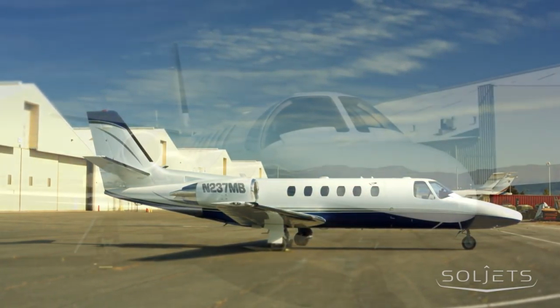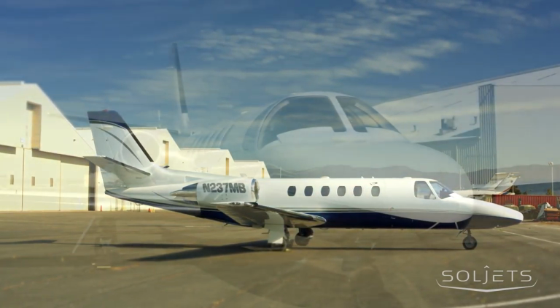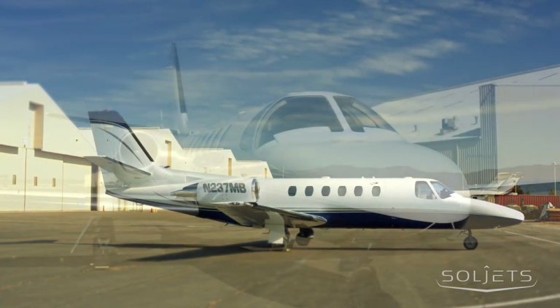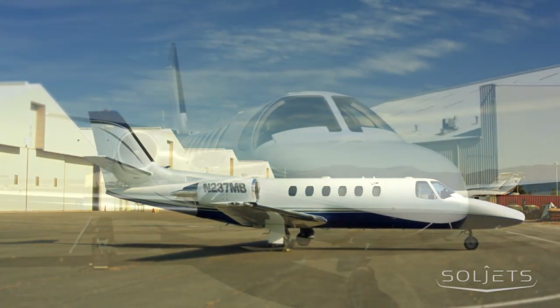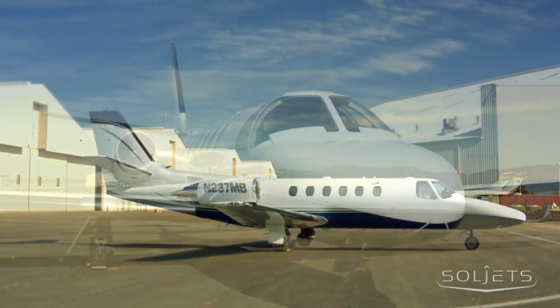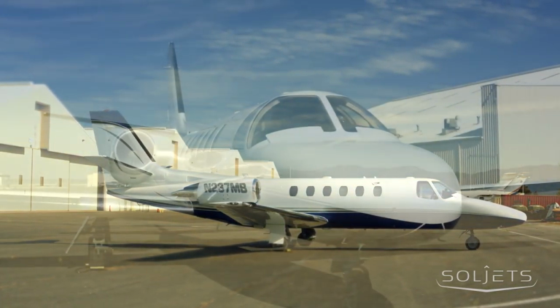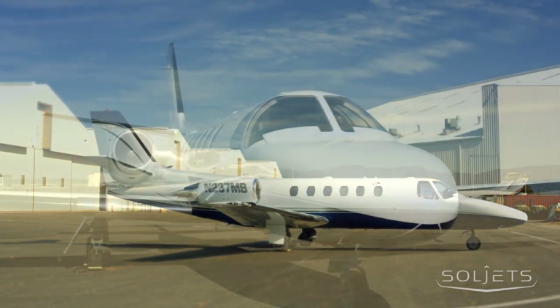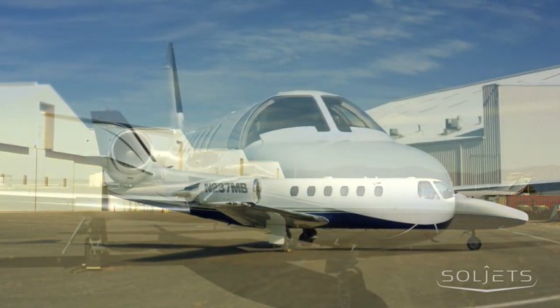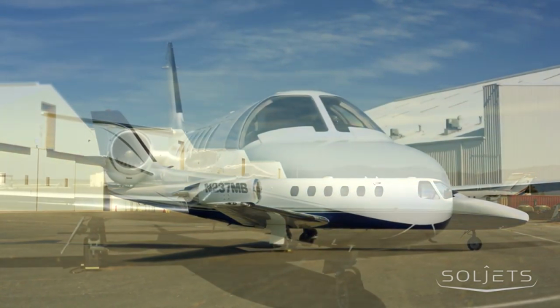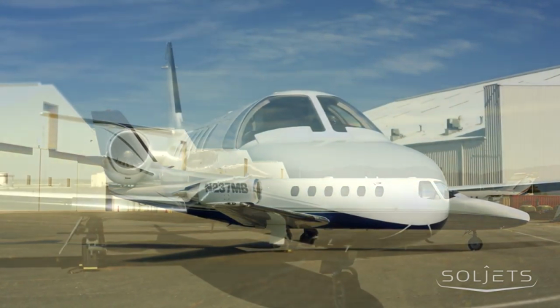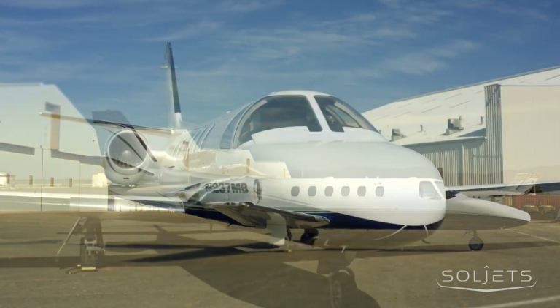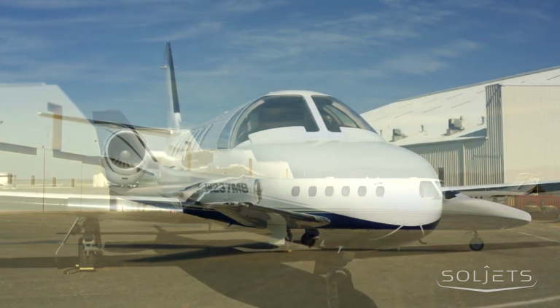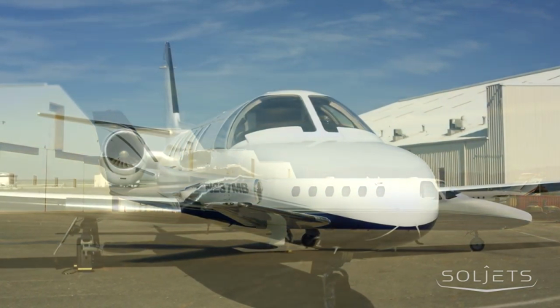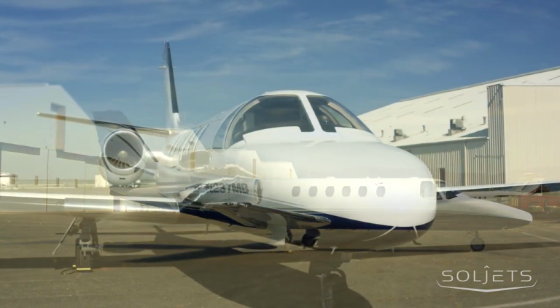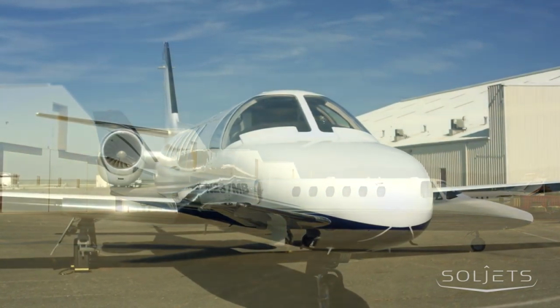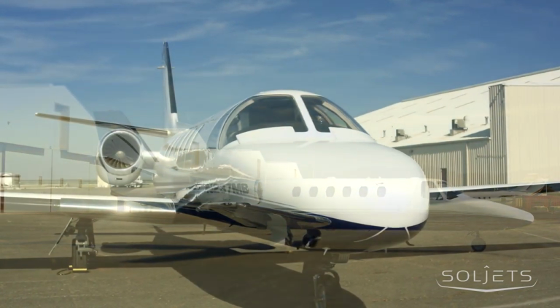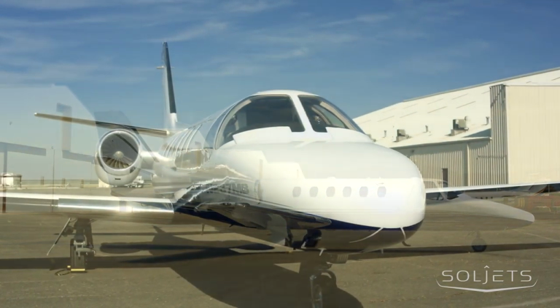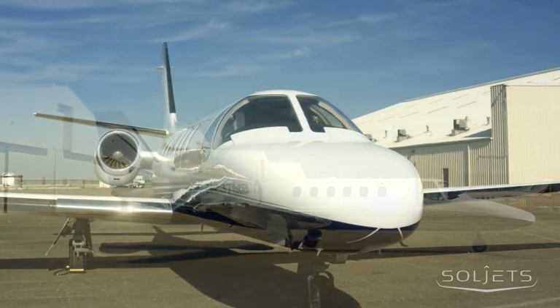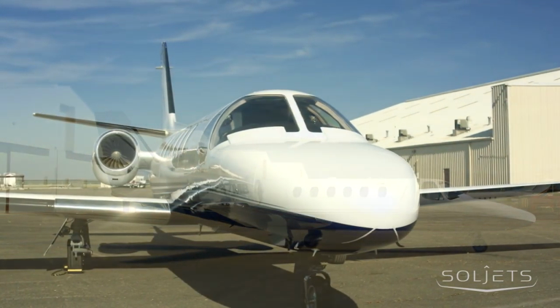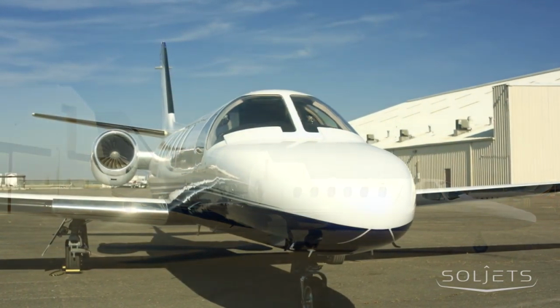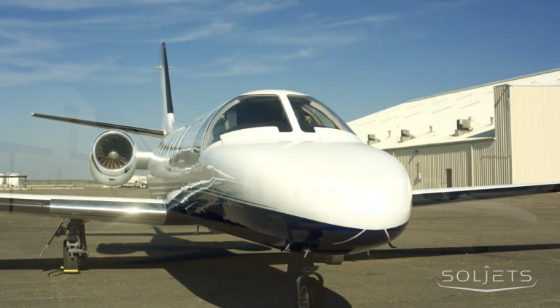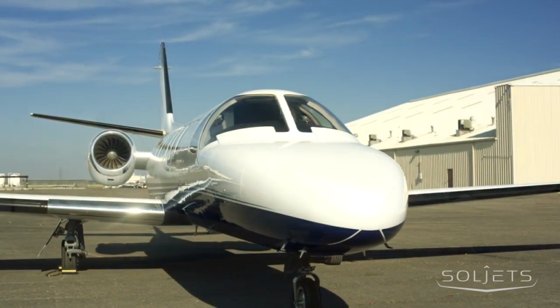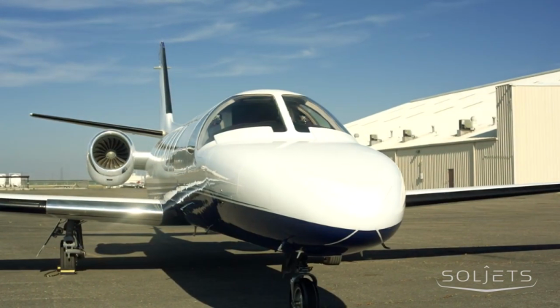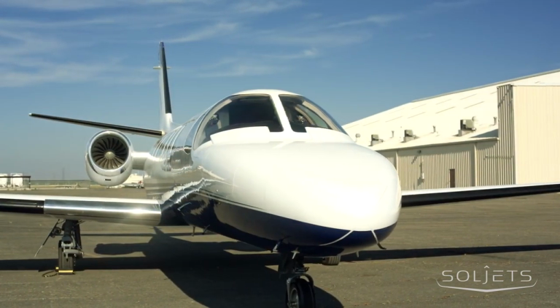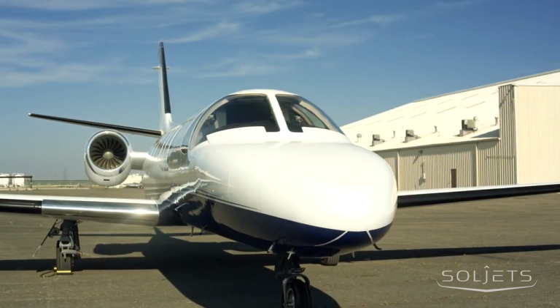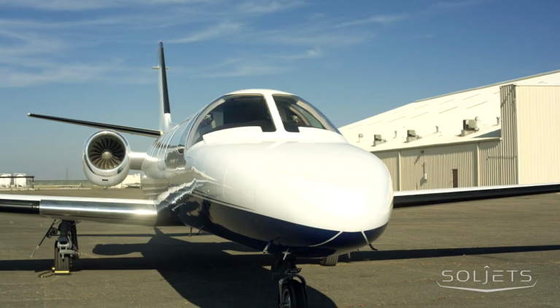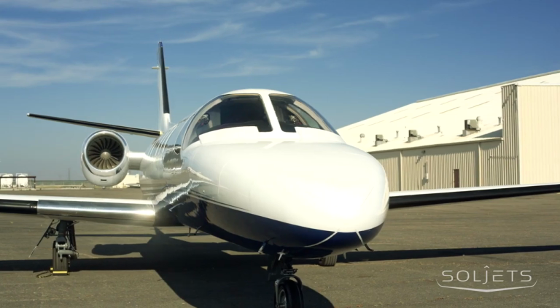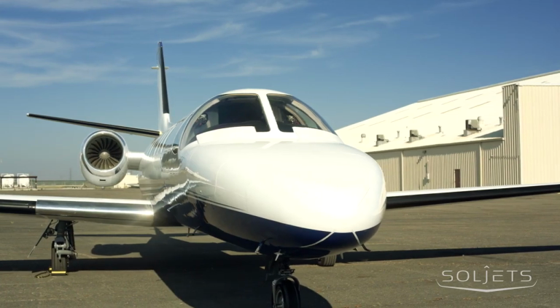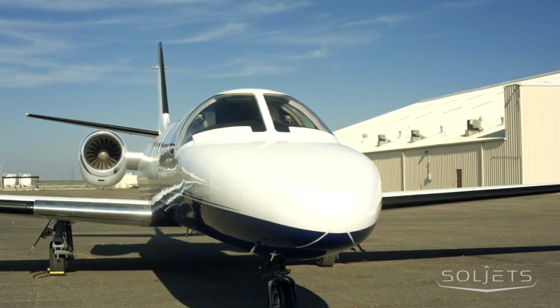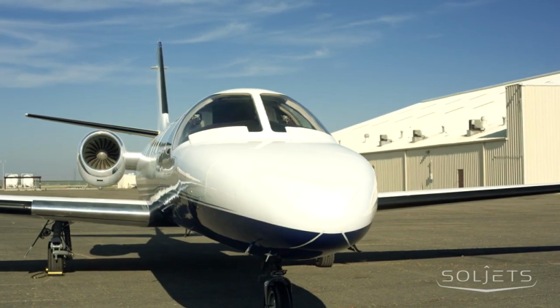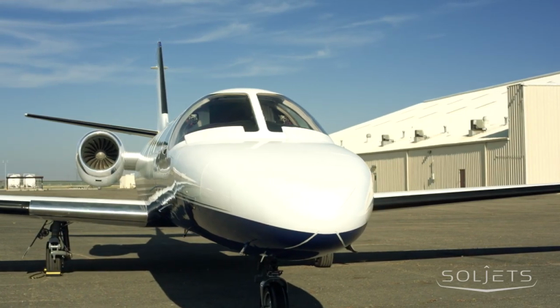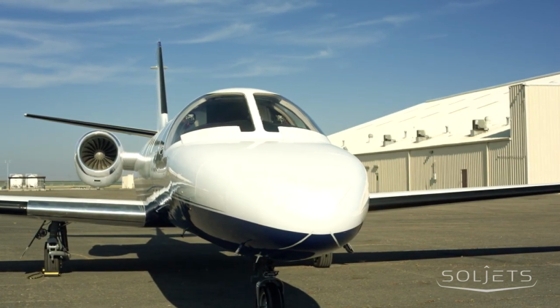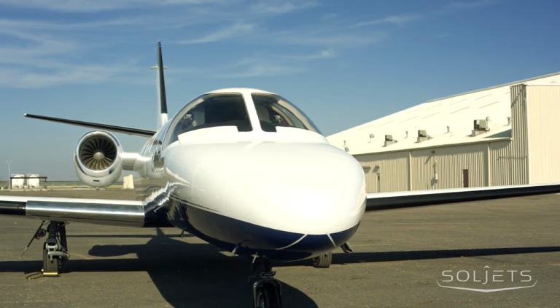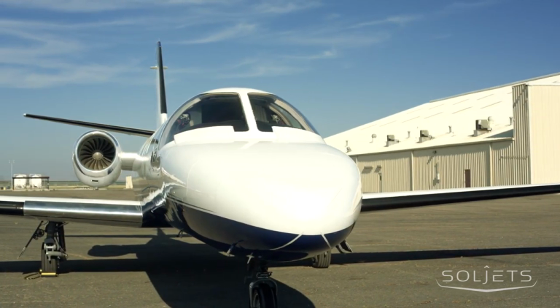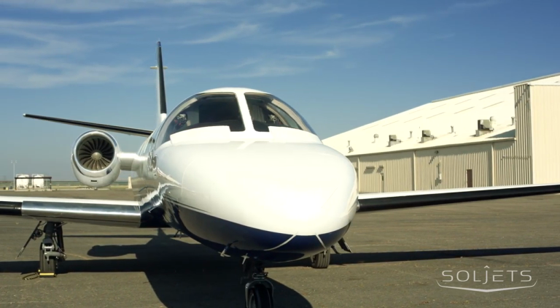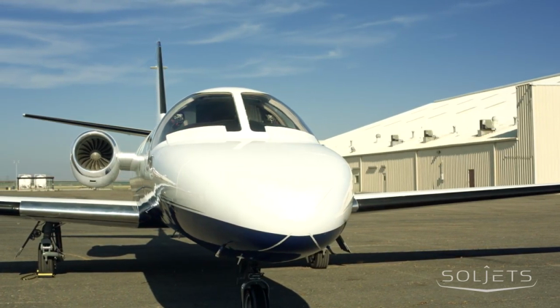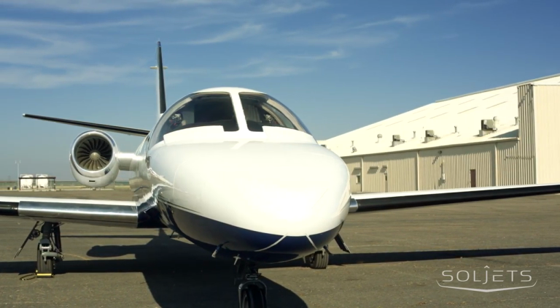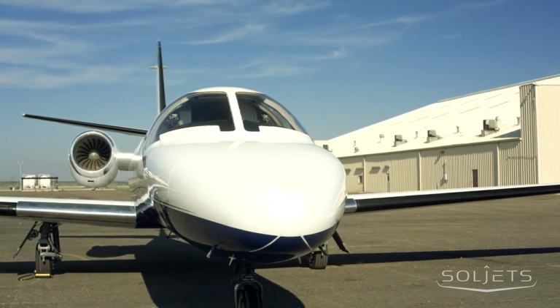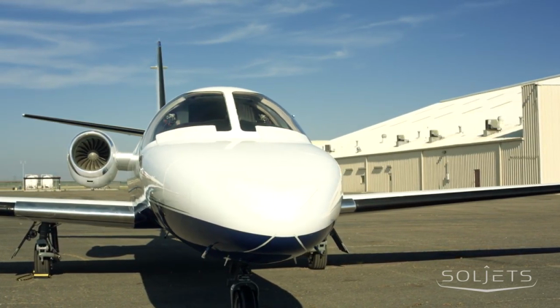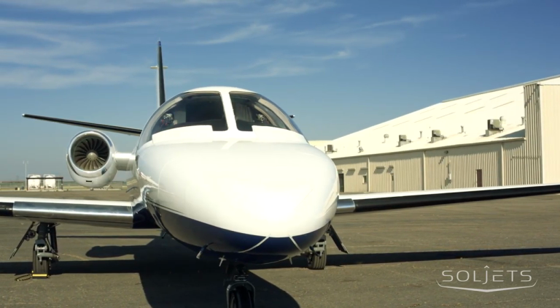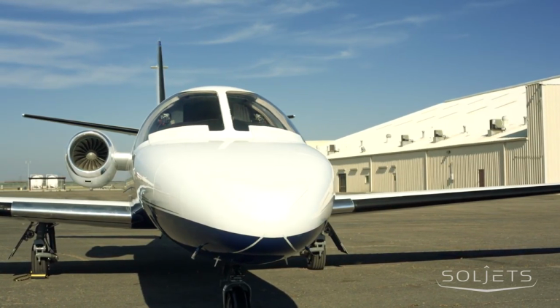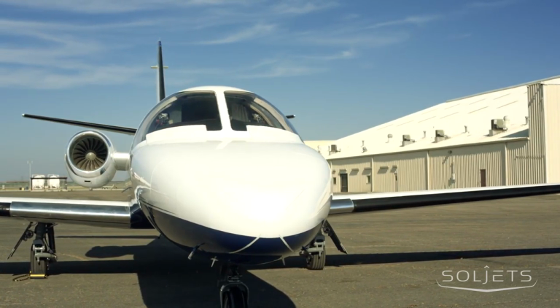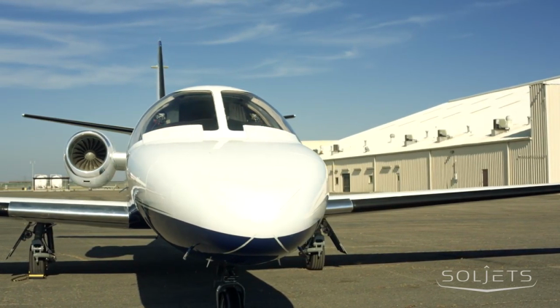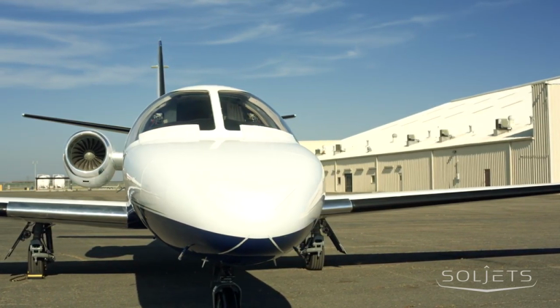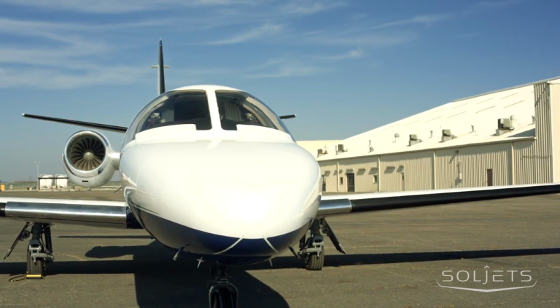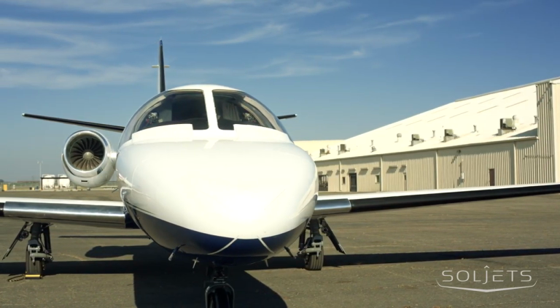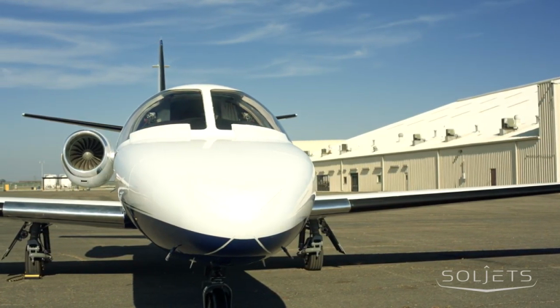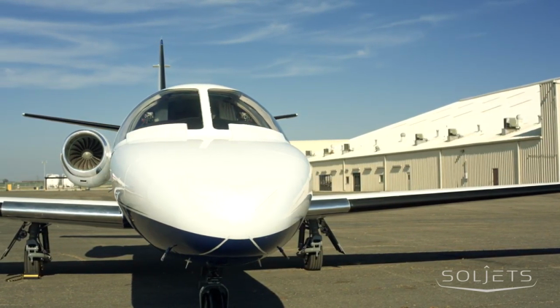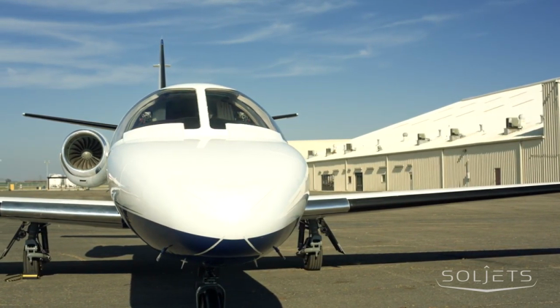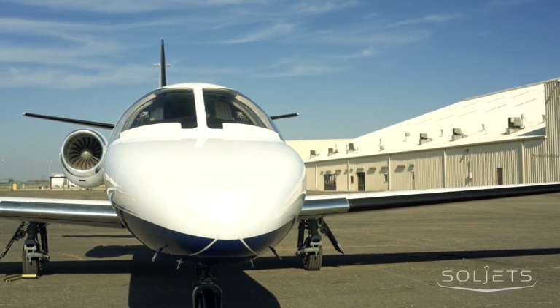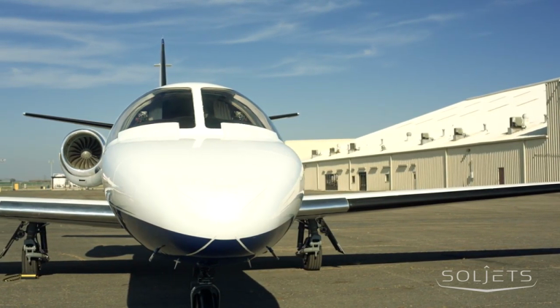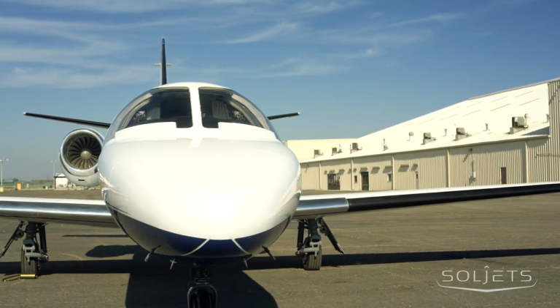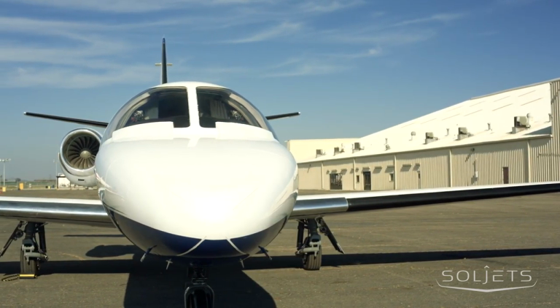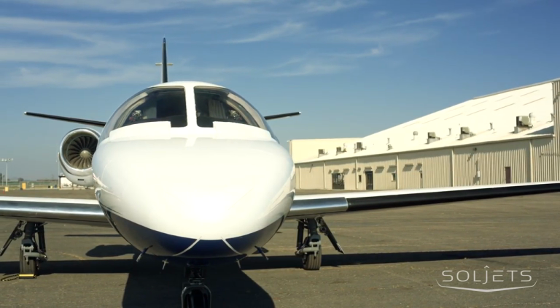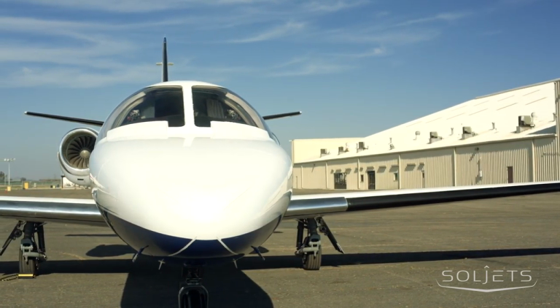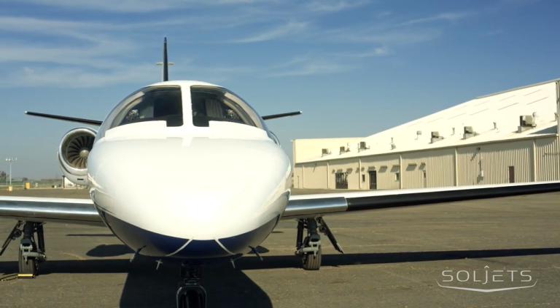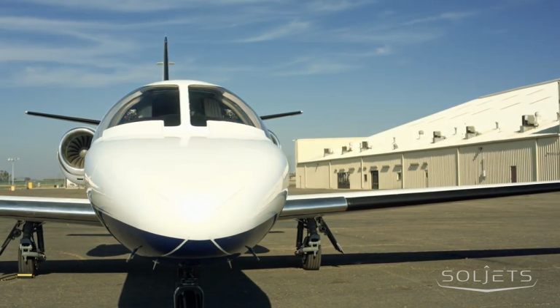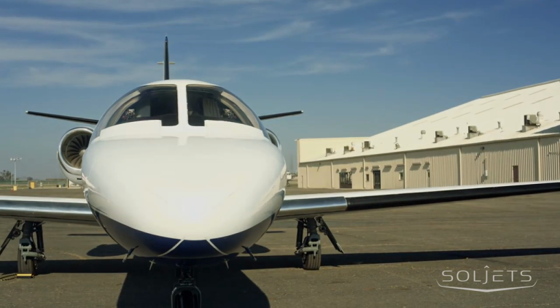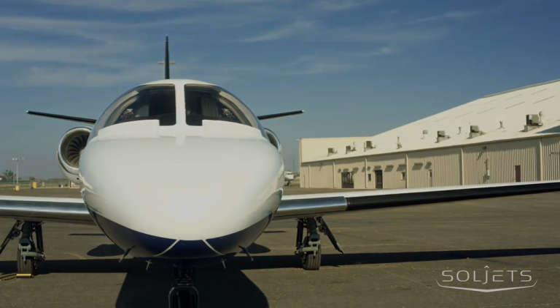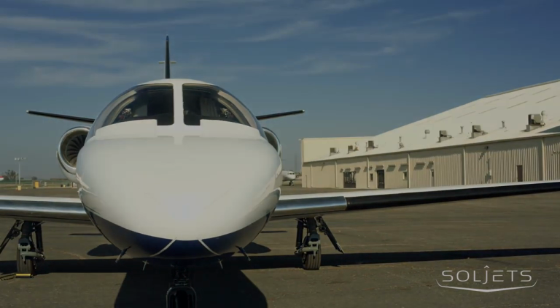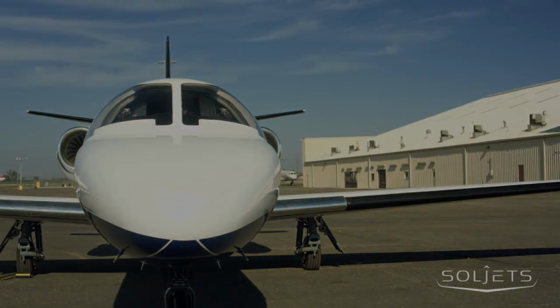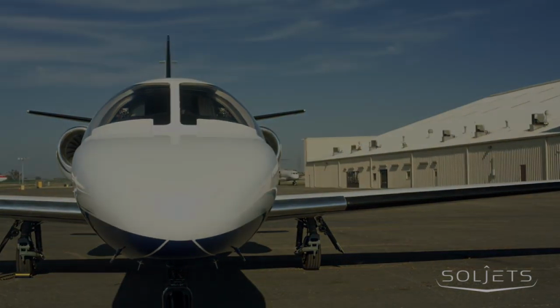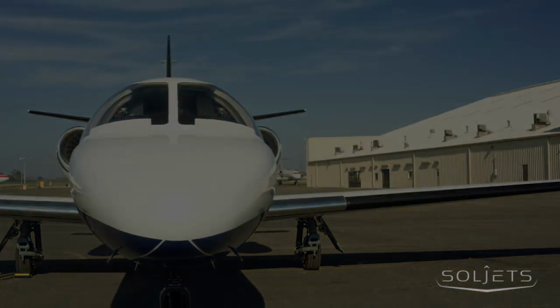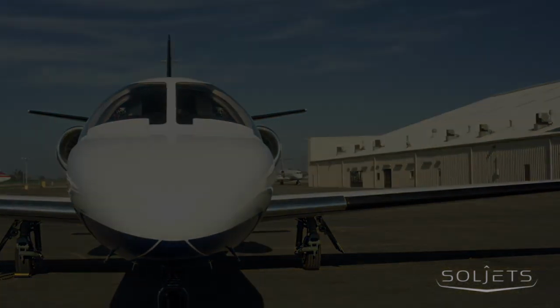The engines are fully enrolled in the coveted JSSI Select engine program with less than 50 hours since major overhaul.